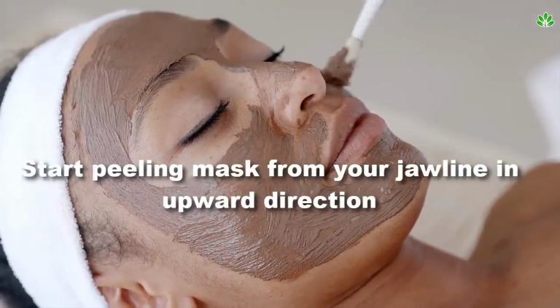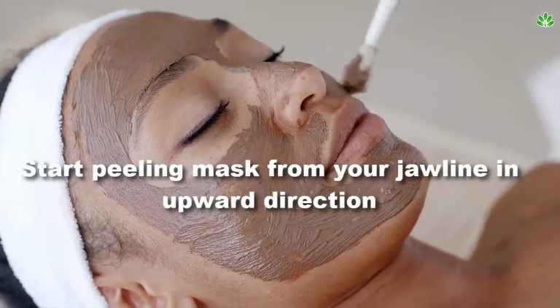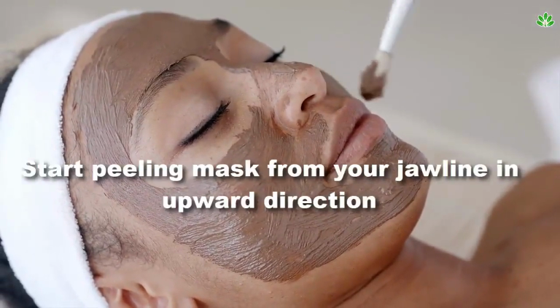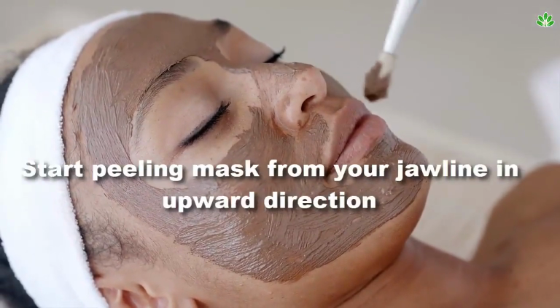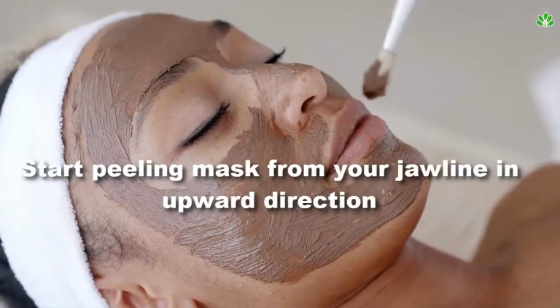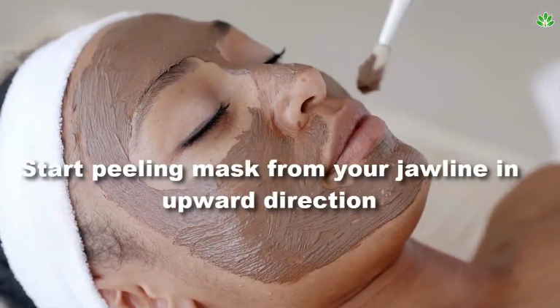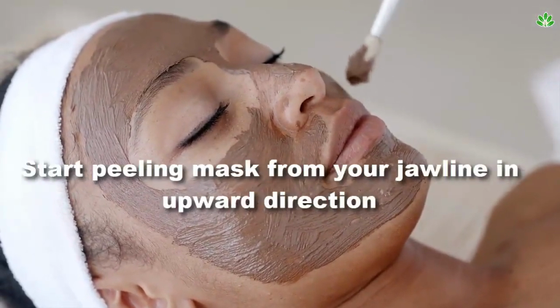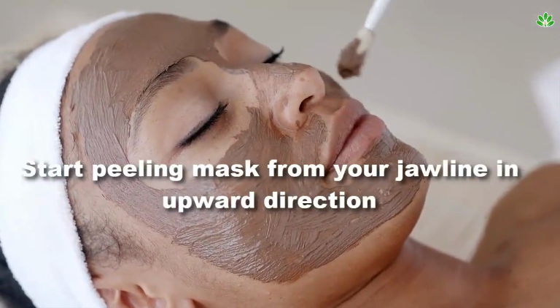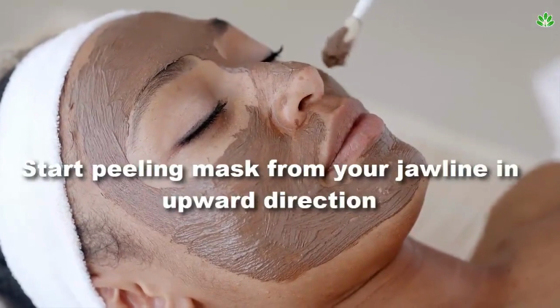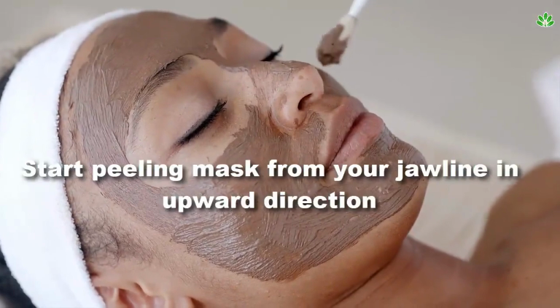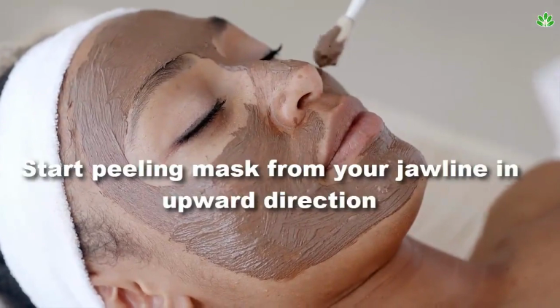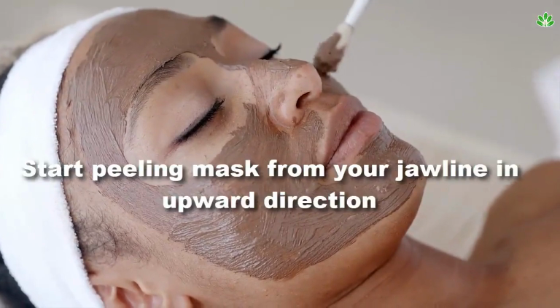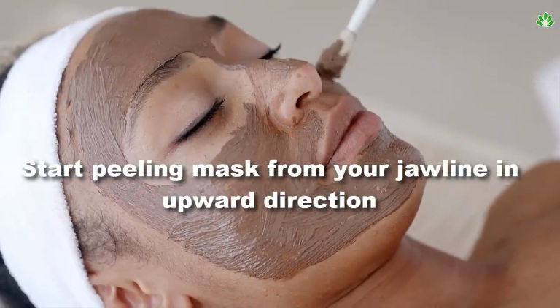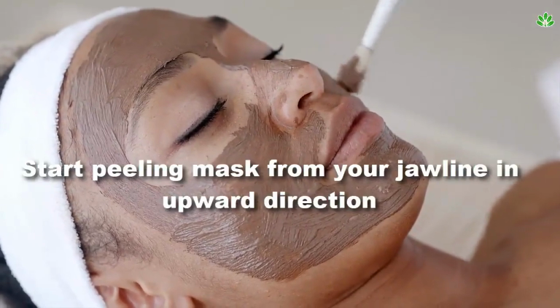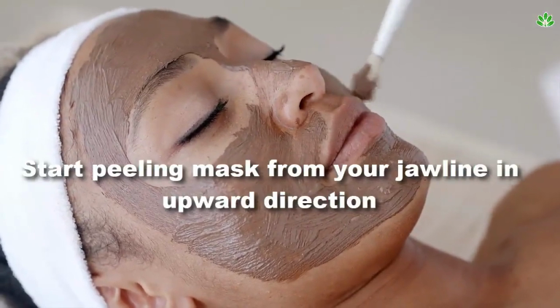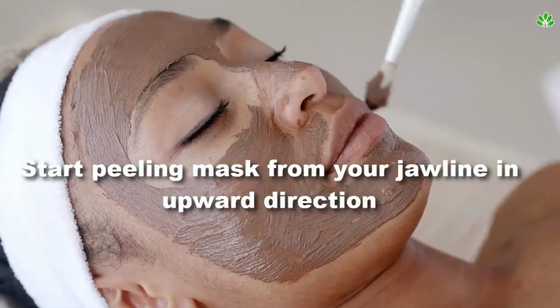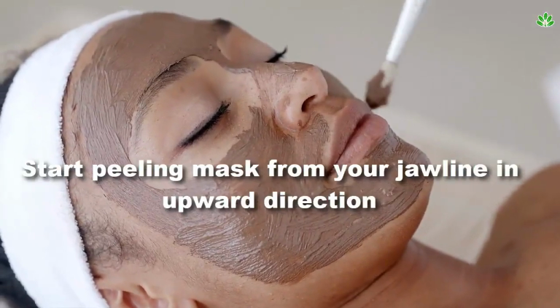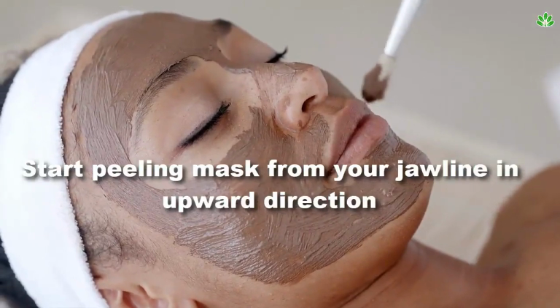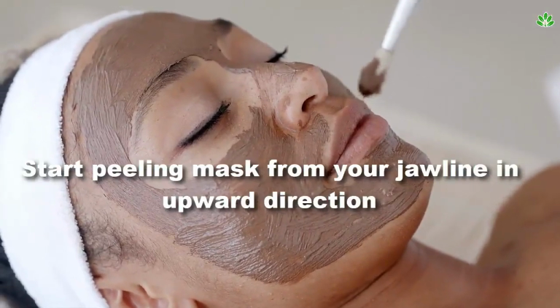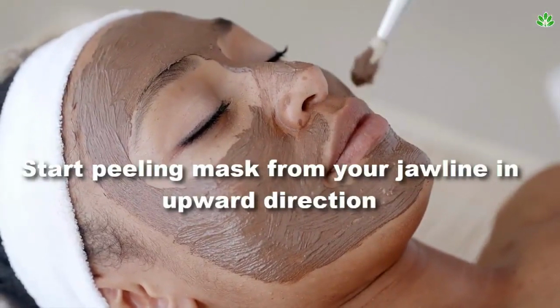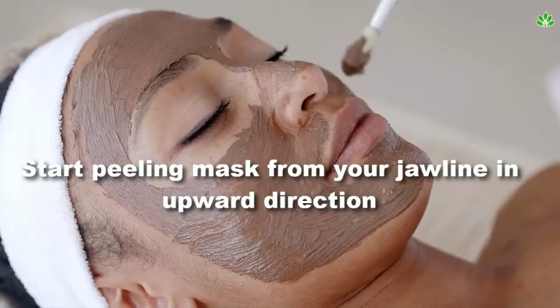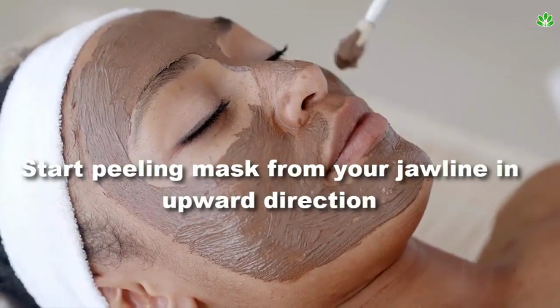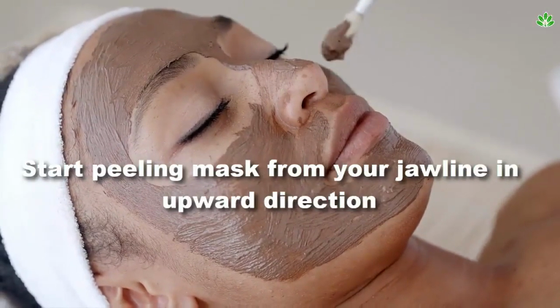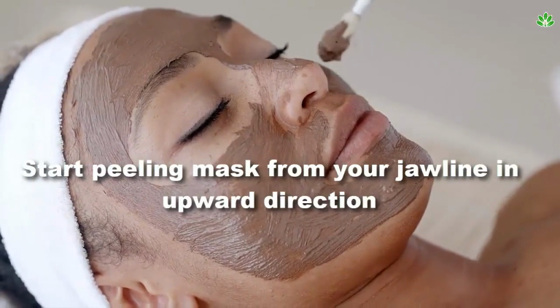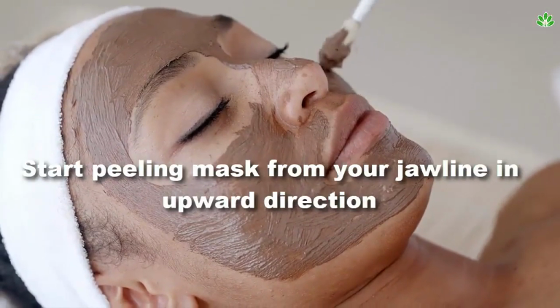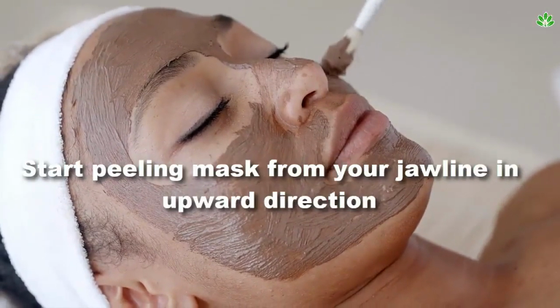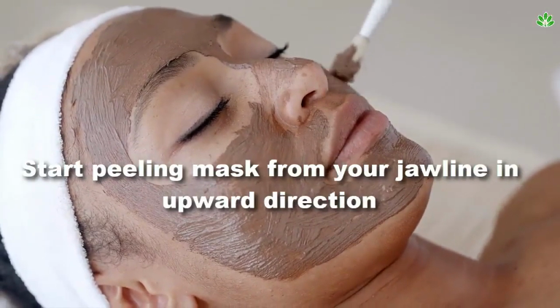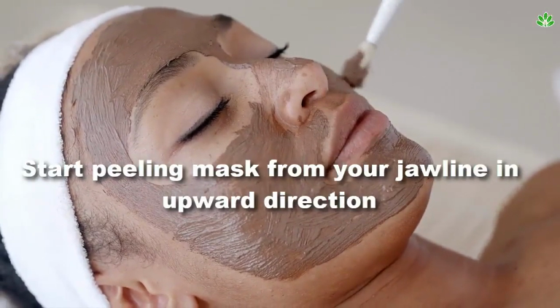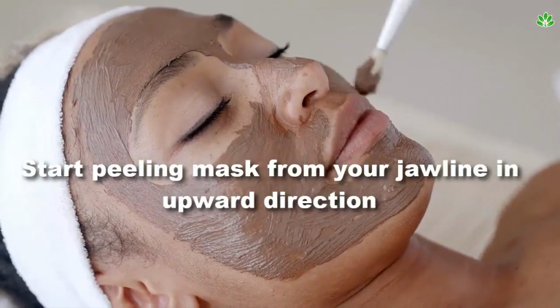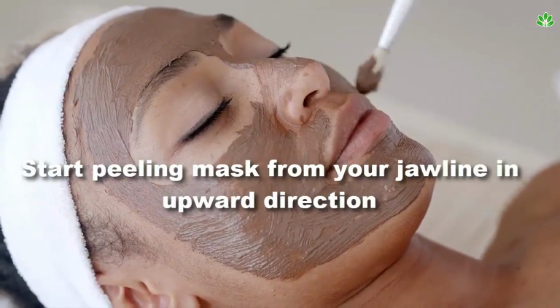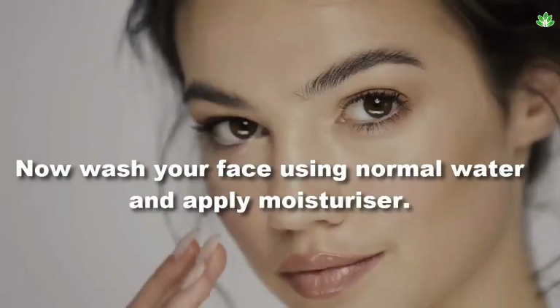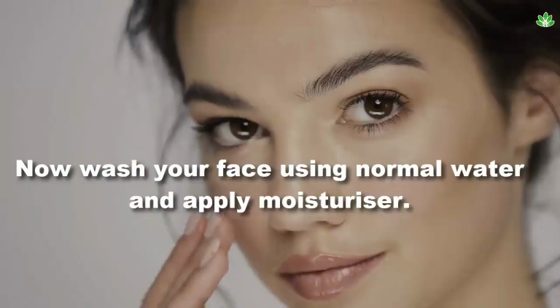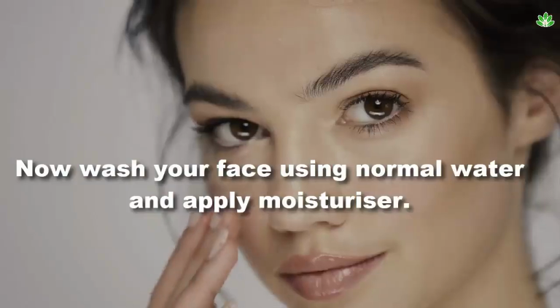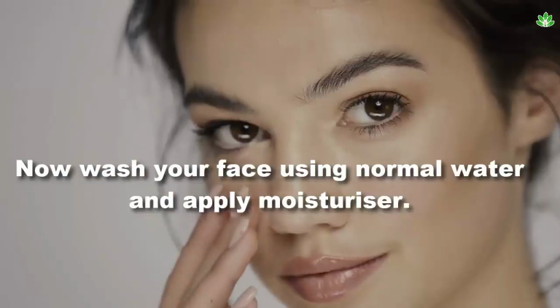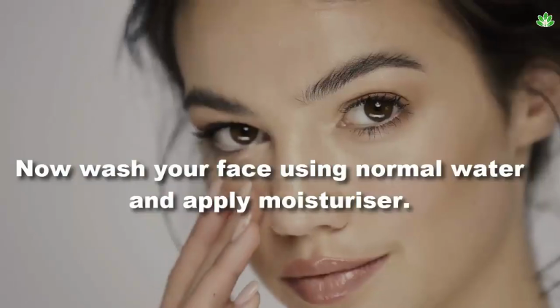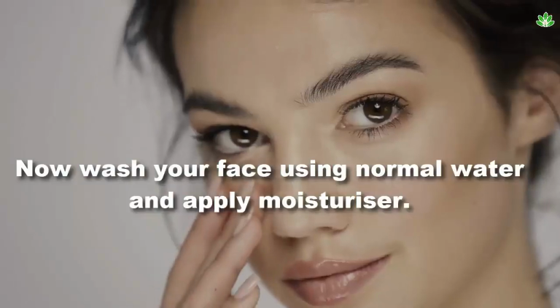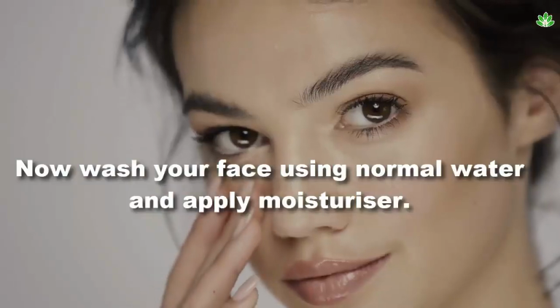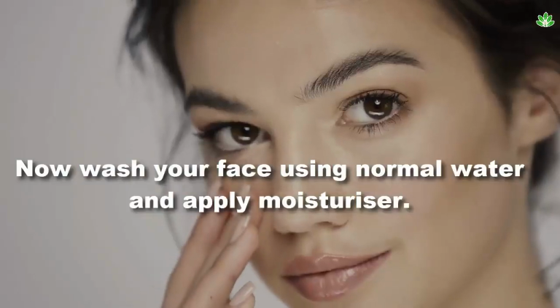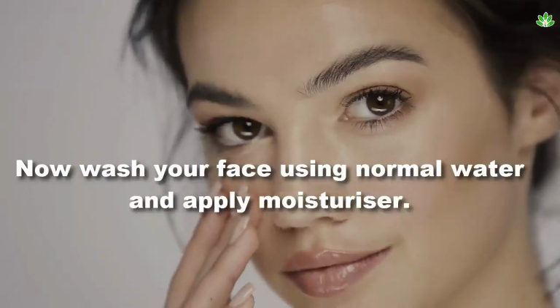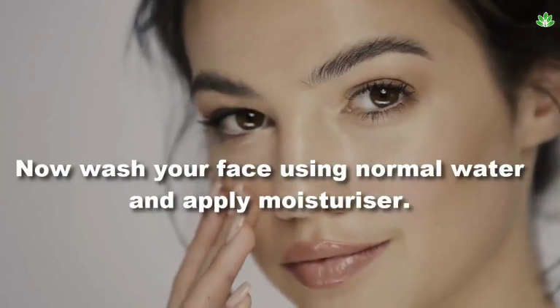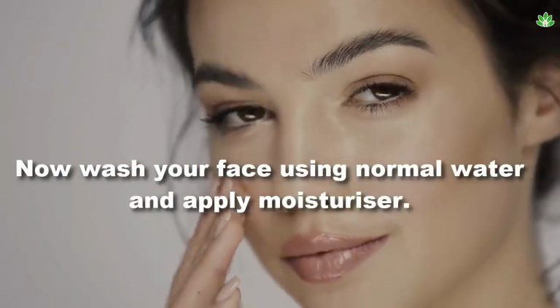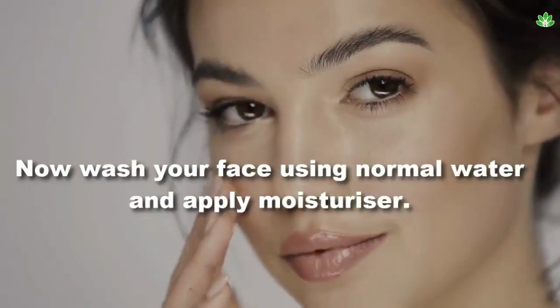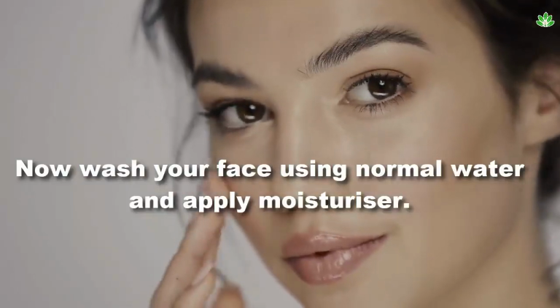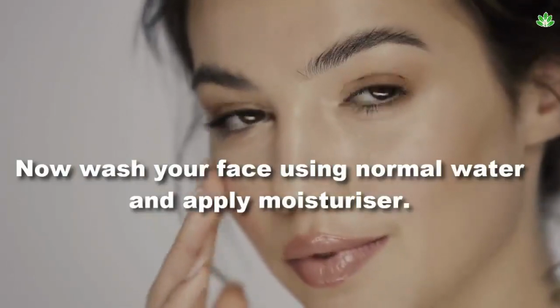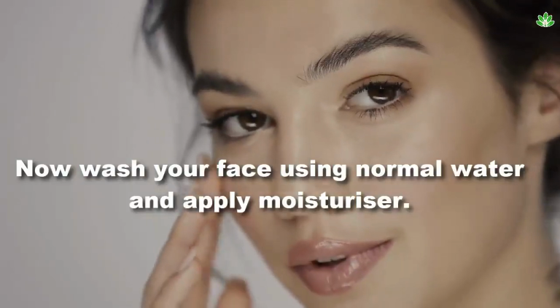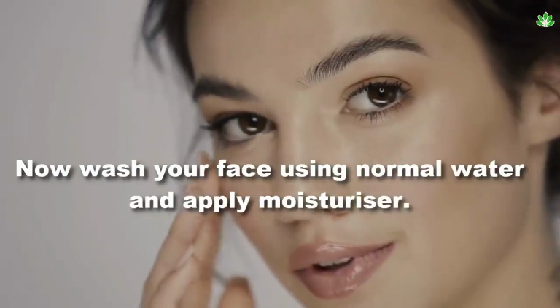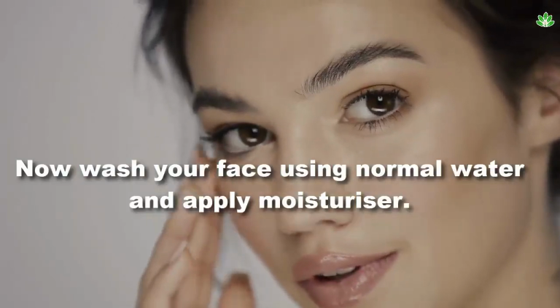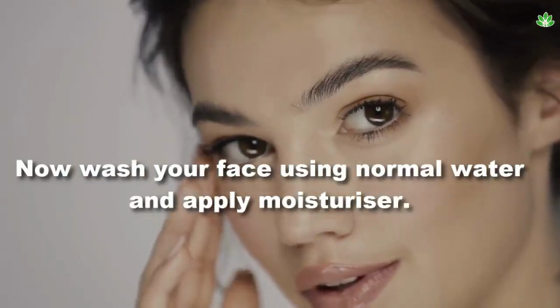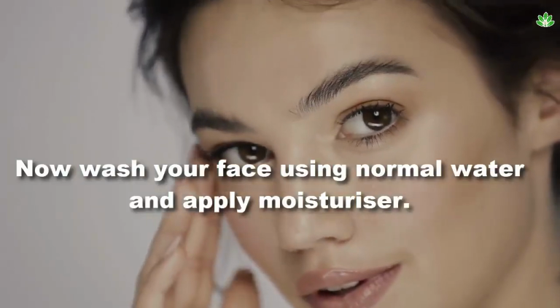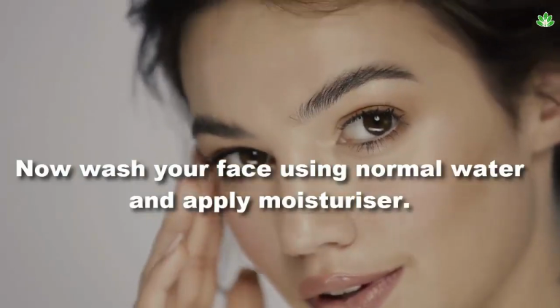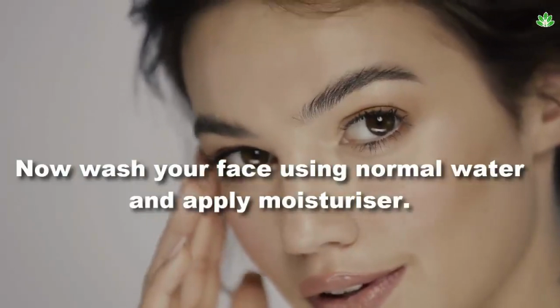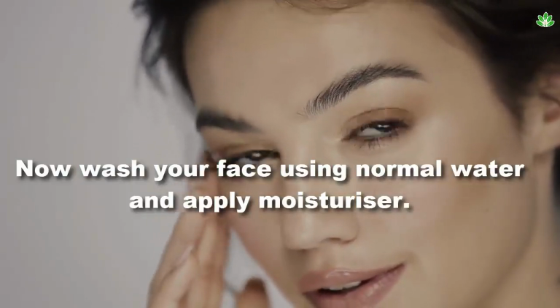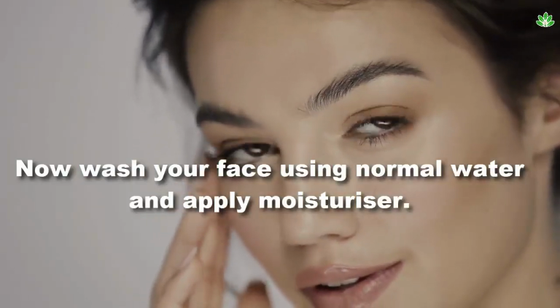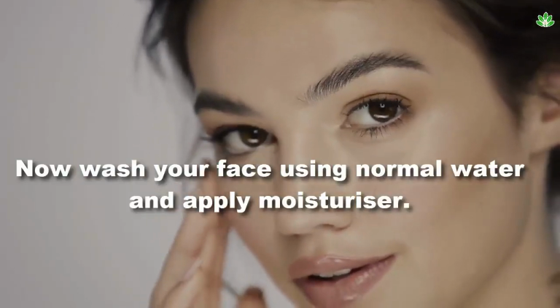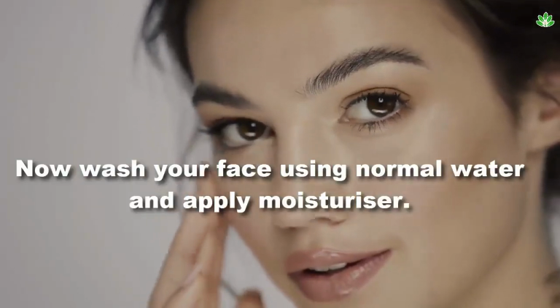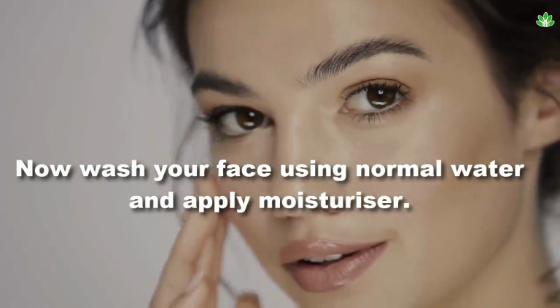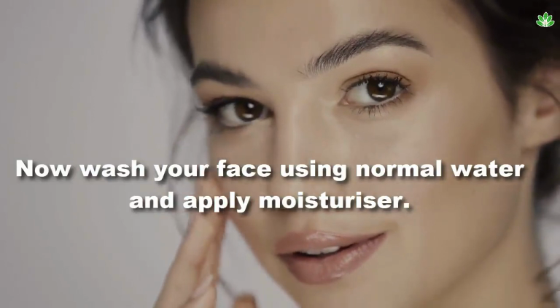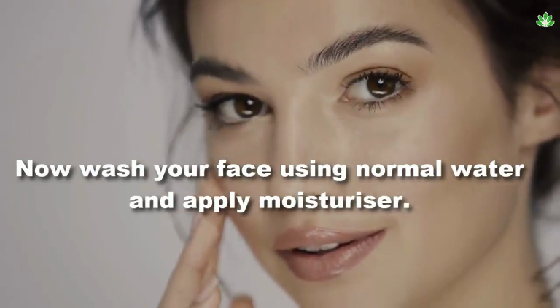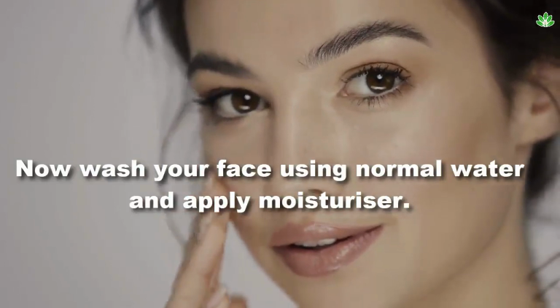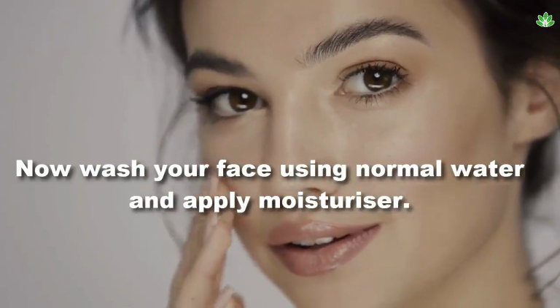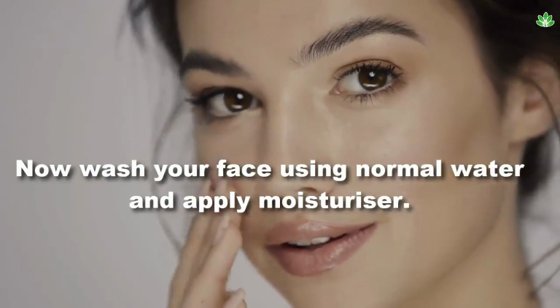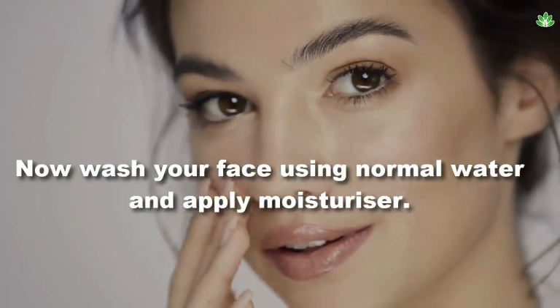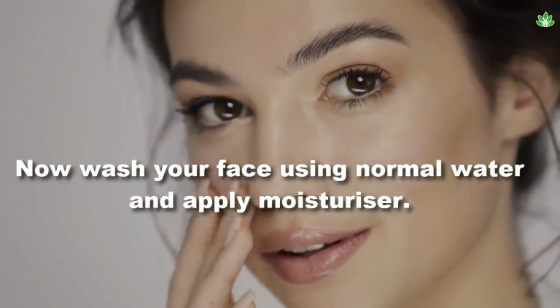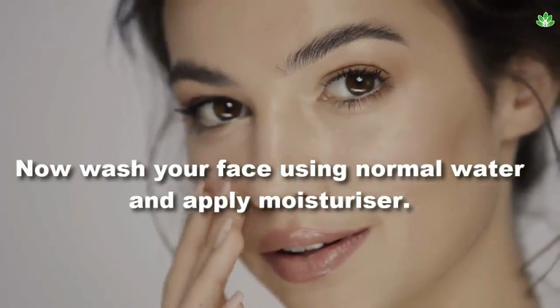Start peeling the mask from your jawline in an upward direction. Now wash your face using normal water and apply moisturizer.